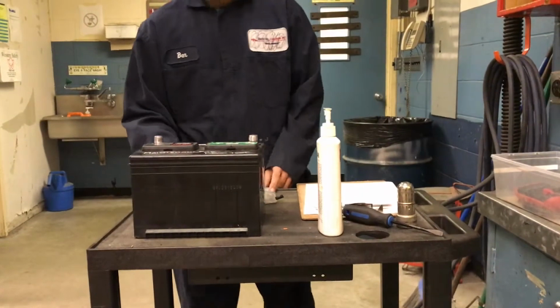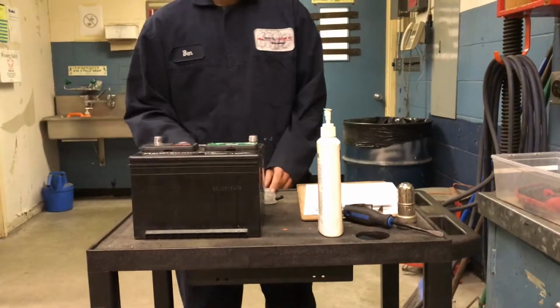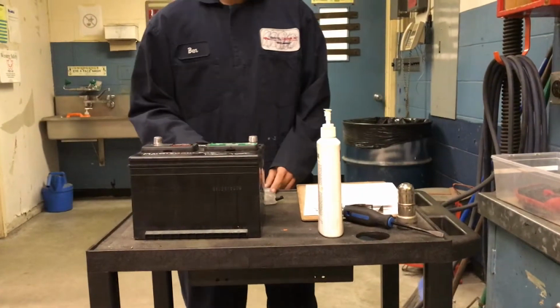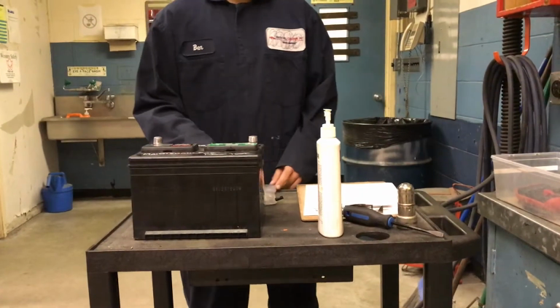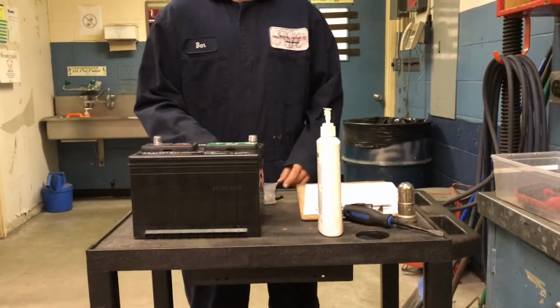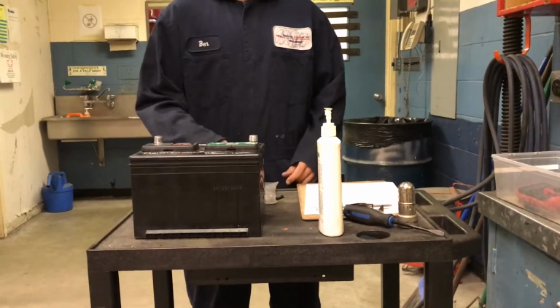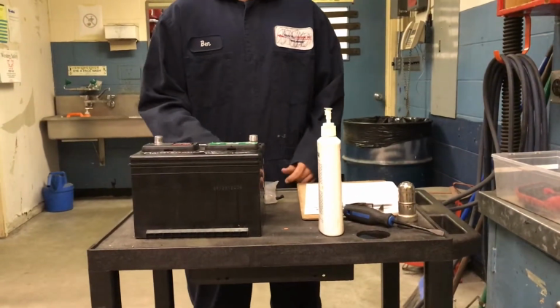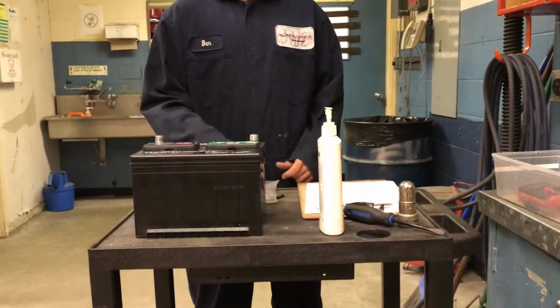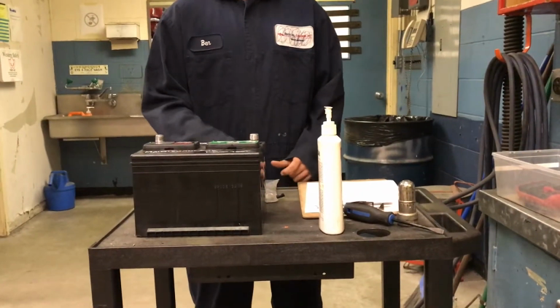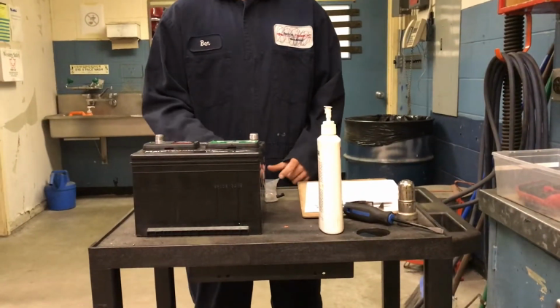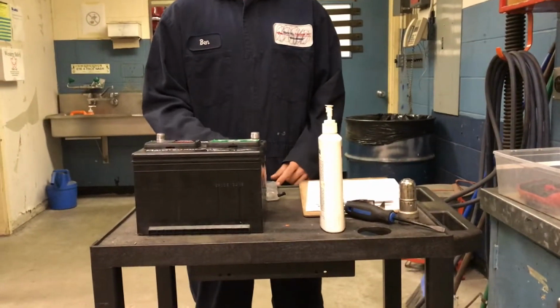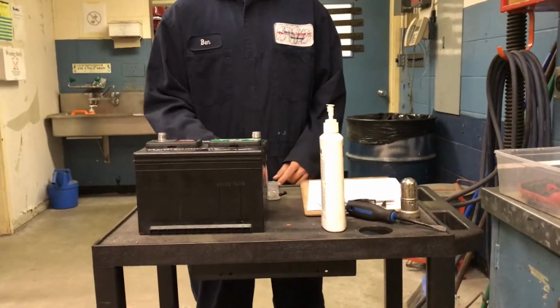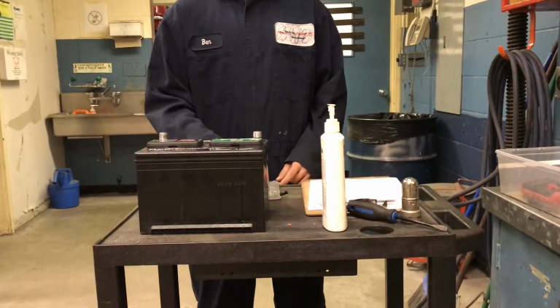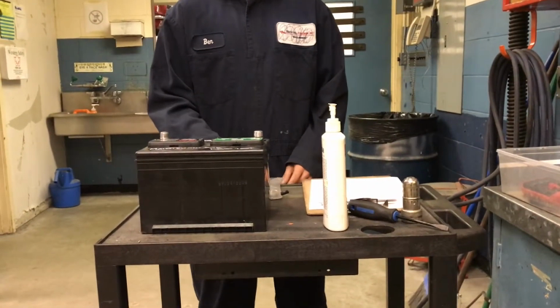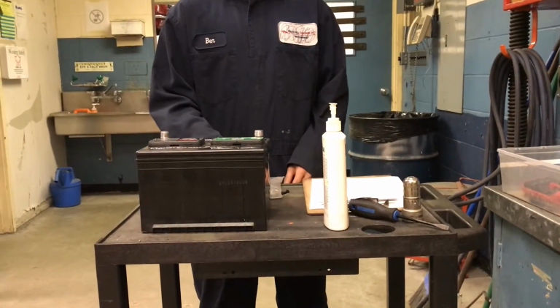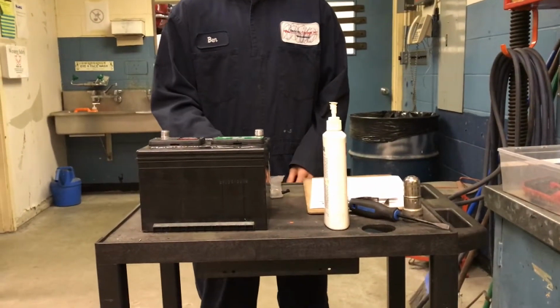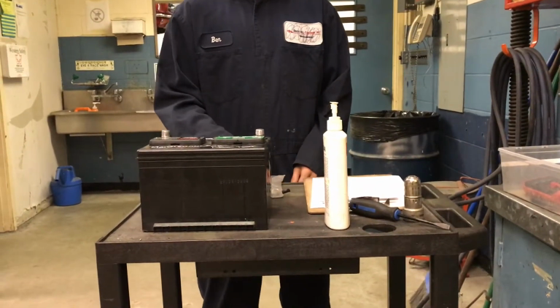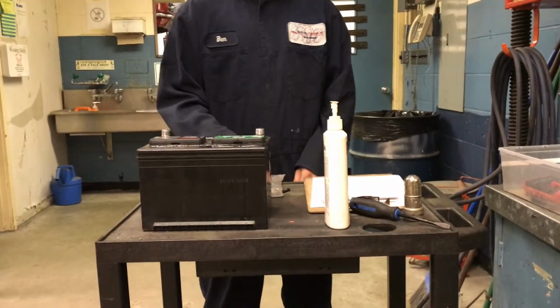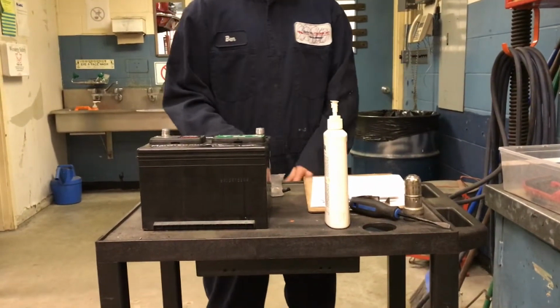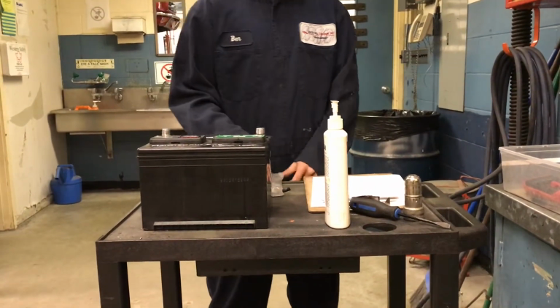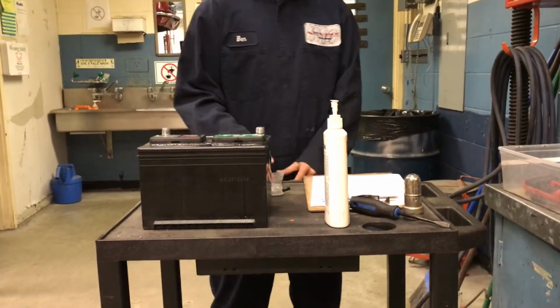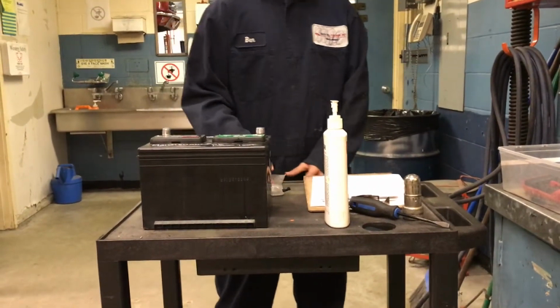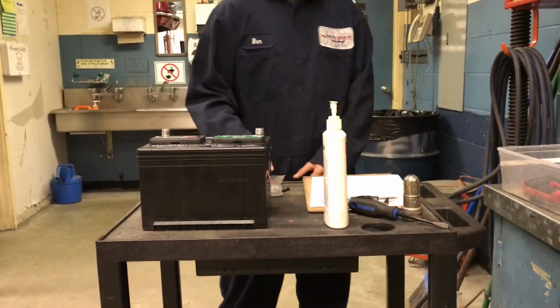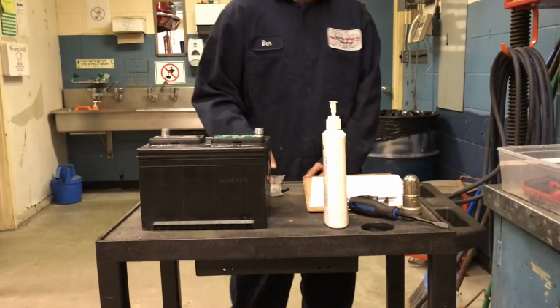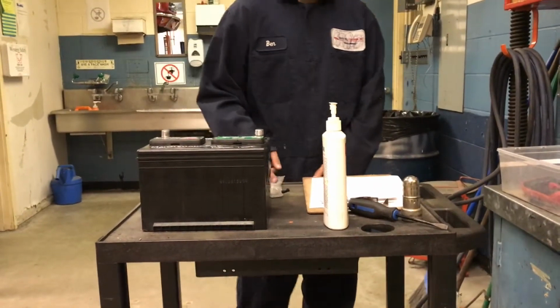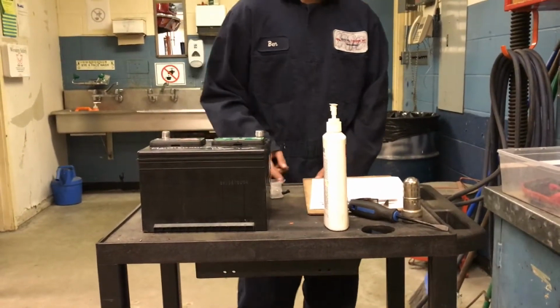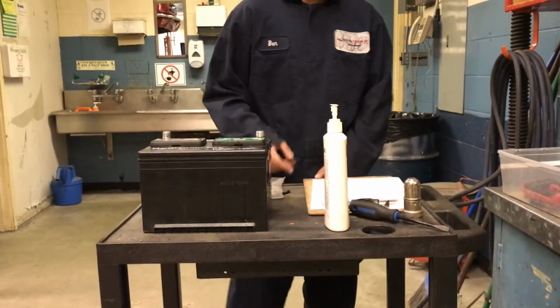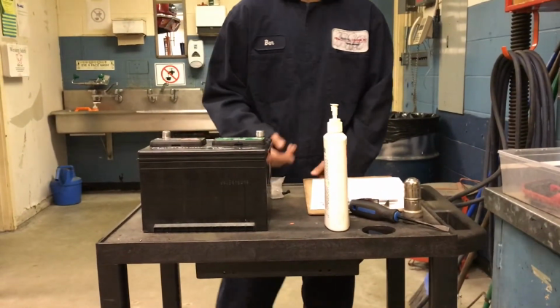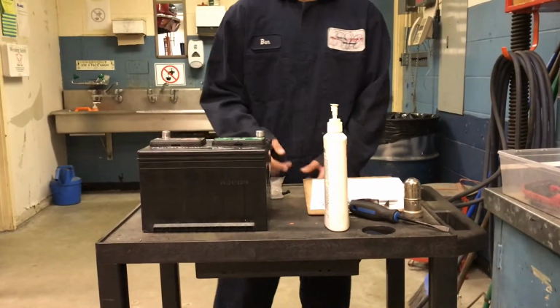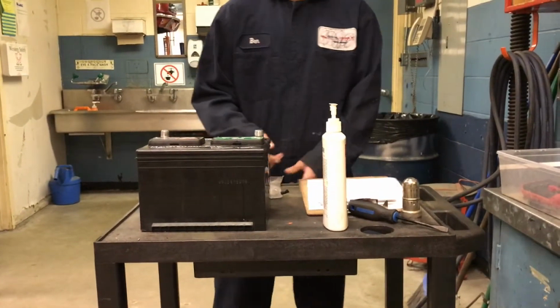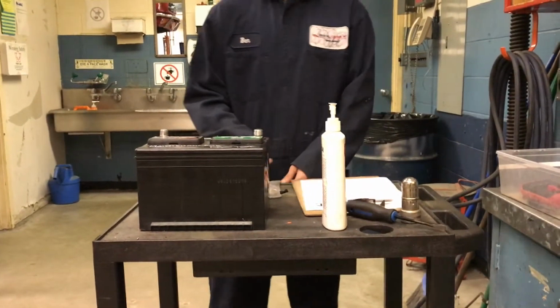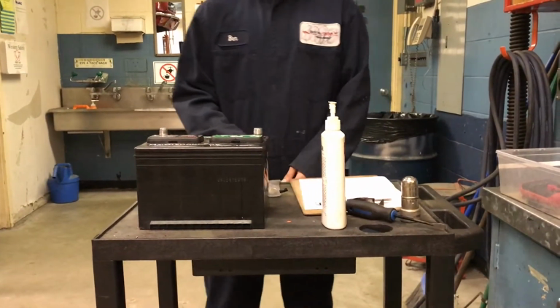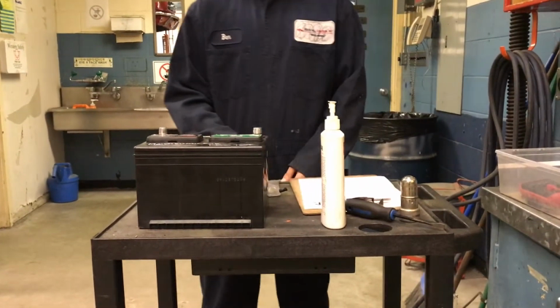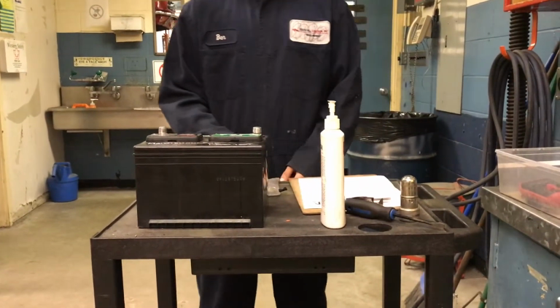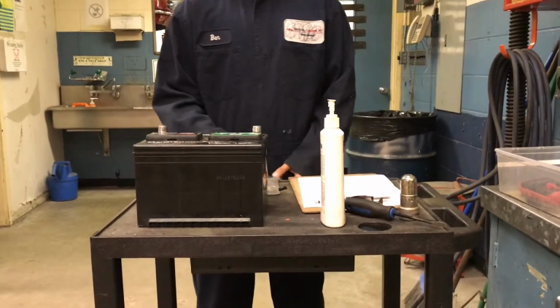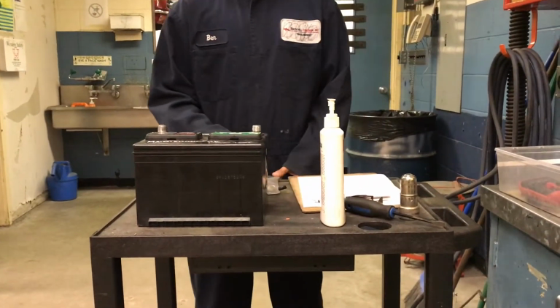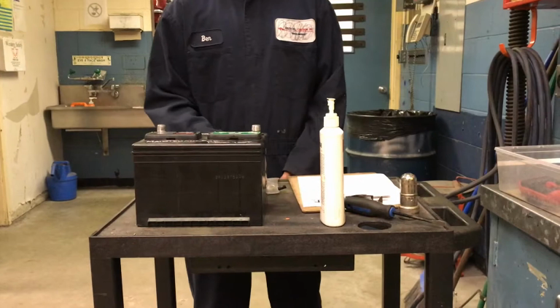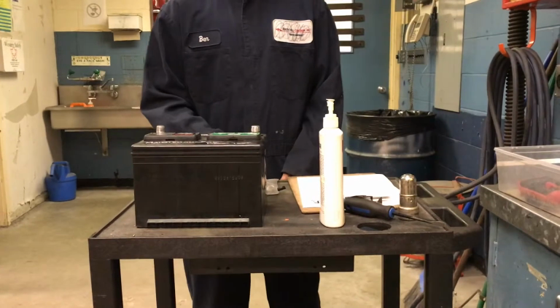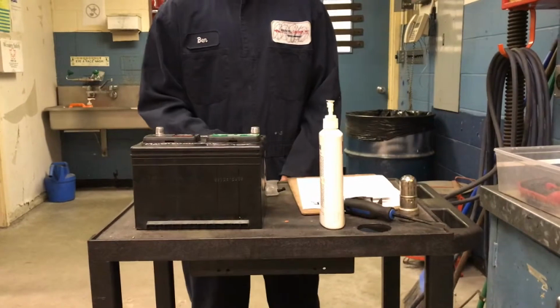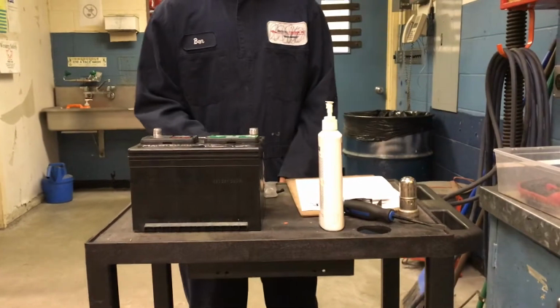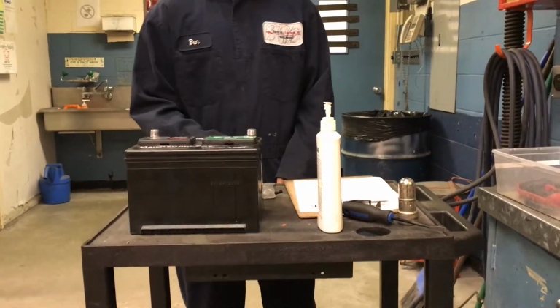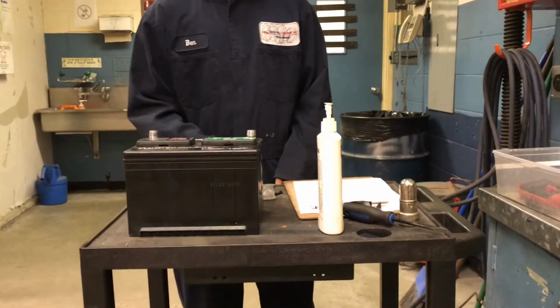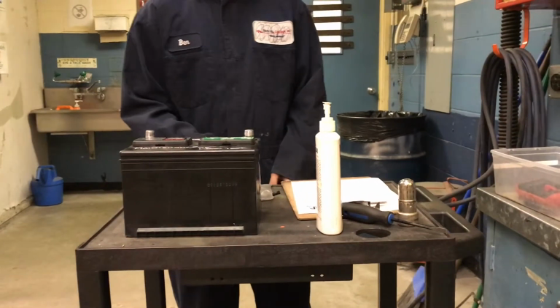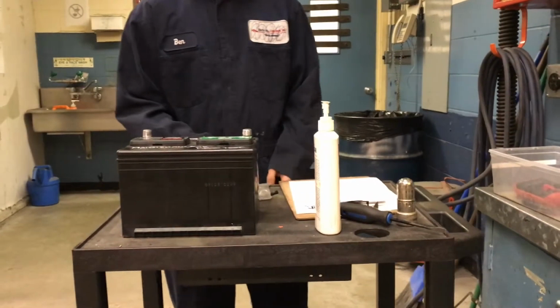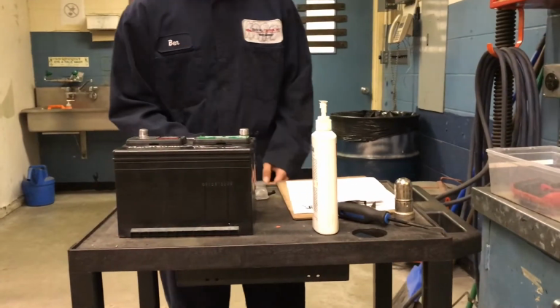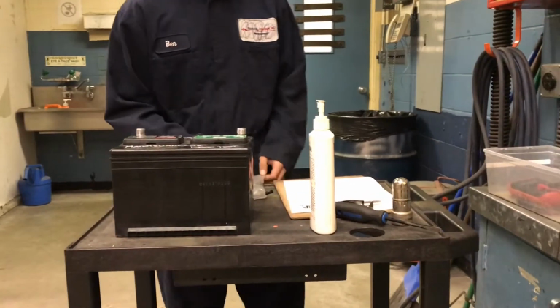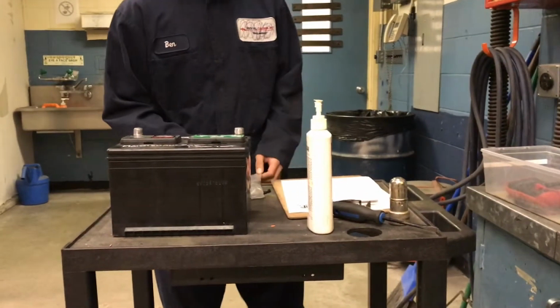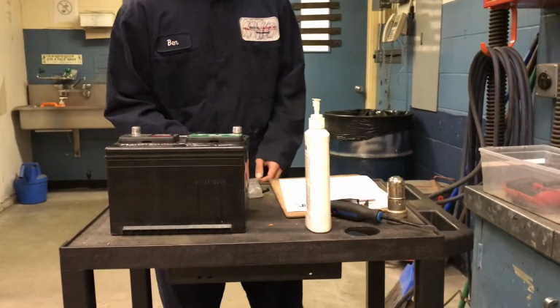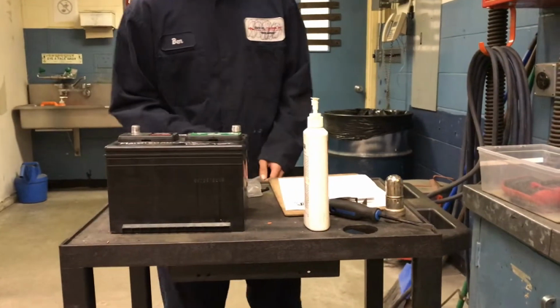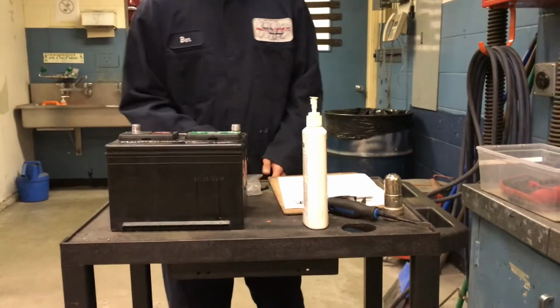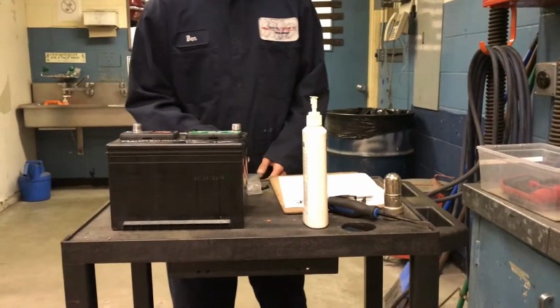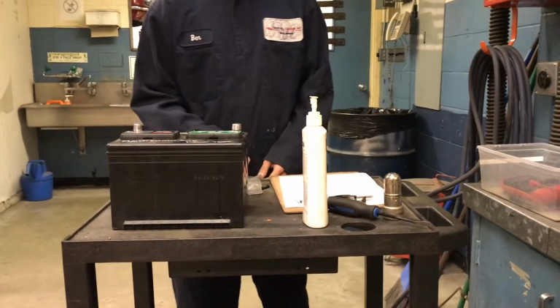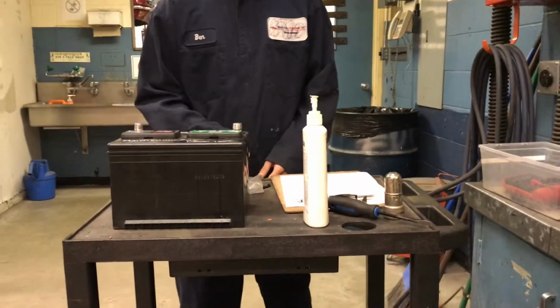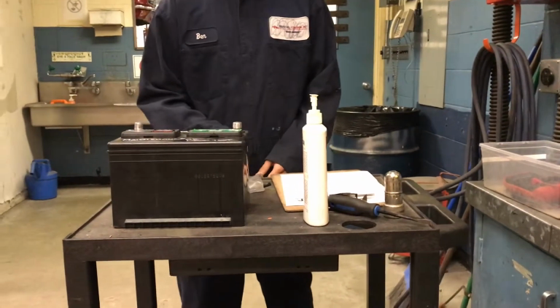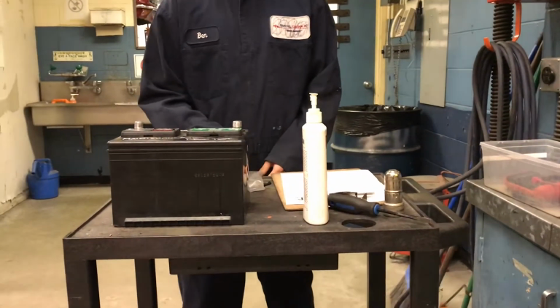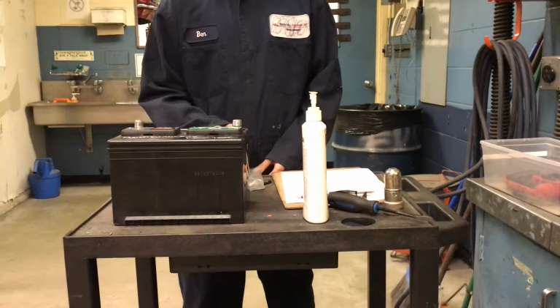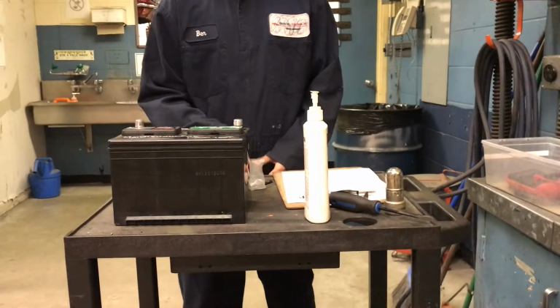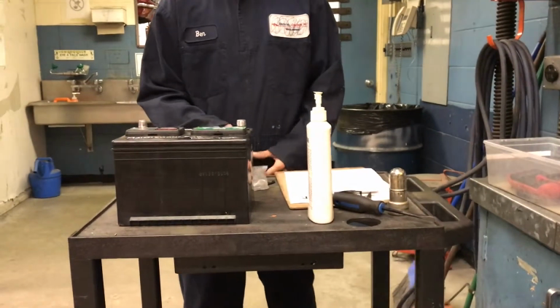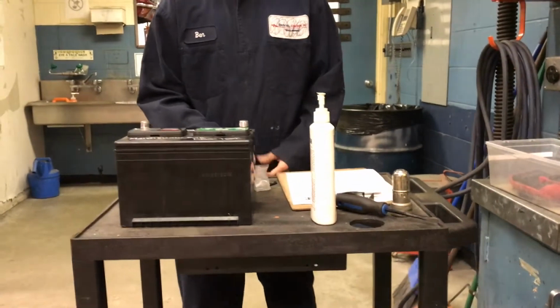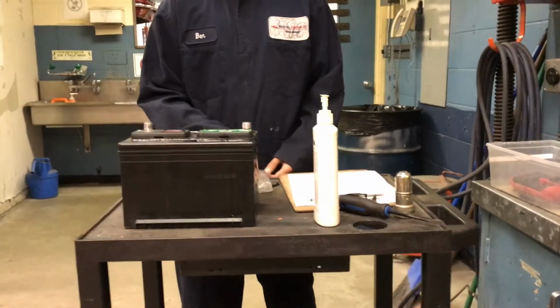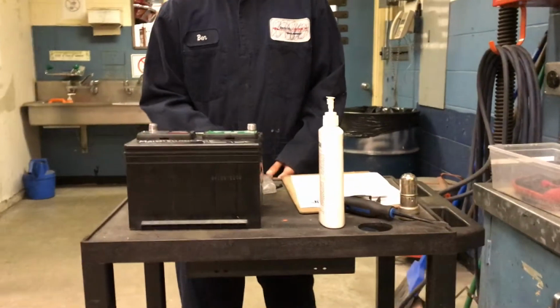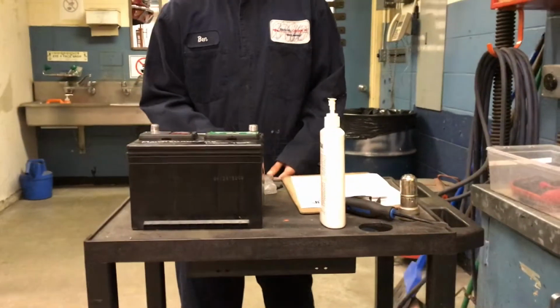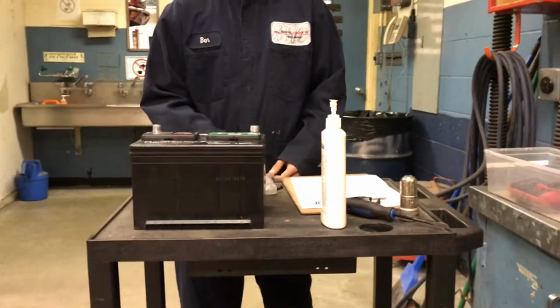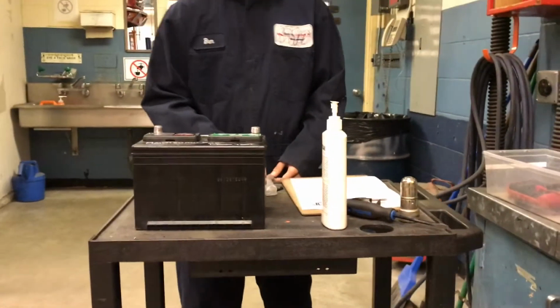The liquid in the battery is called electrolyte. Make sure you don't get that on your hands. And if you do, you have to wash it off immediately.